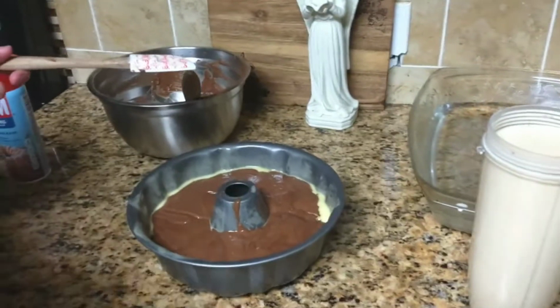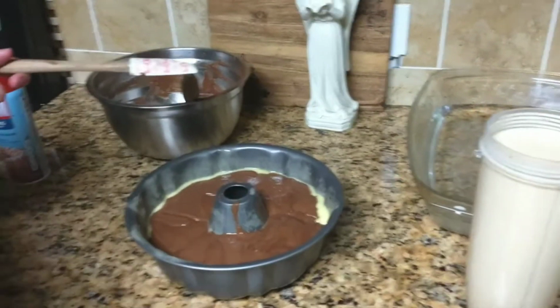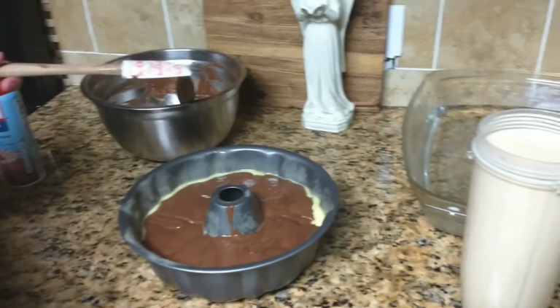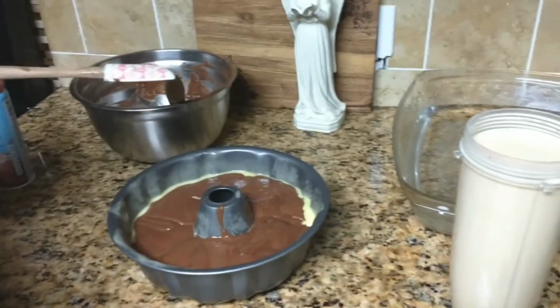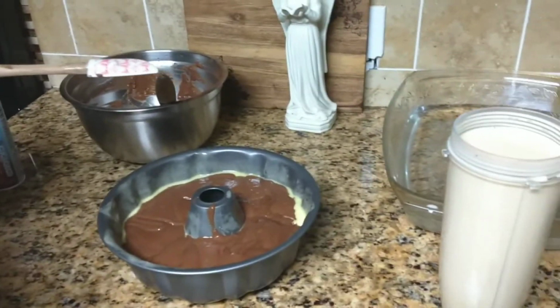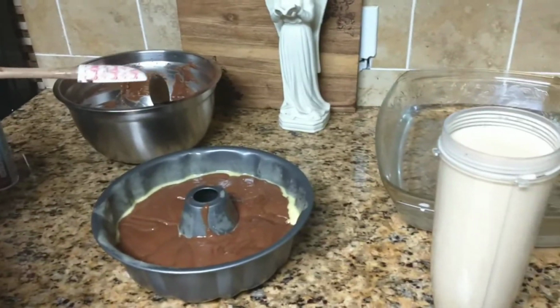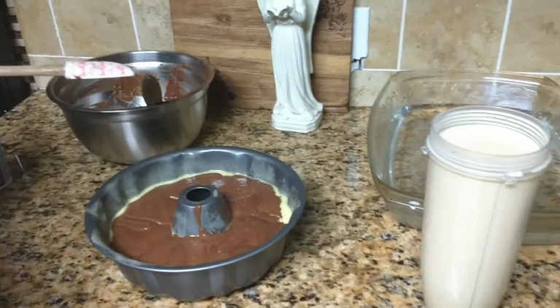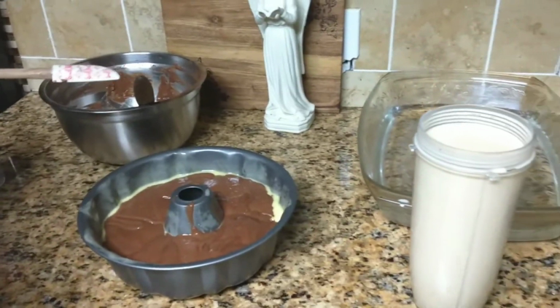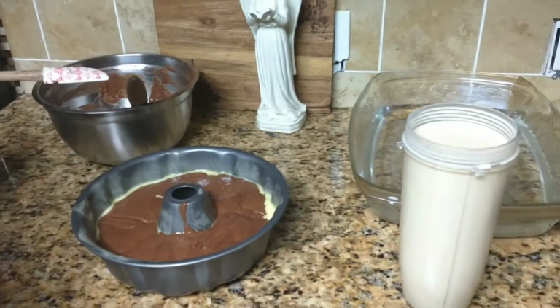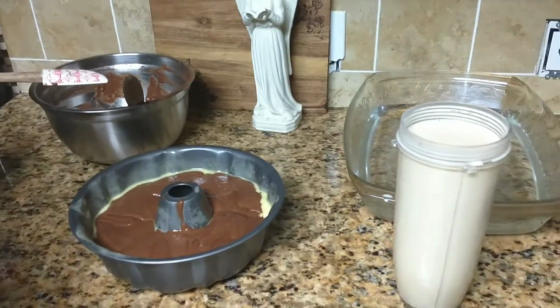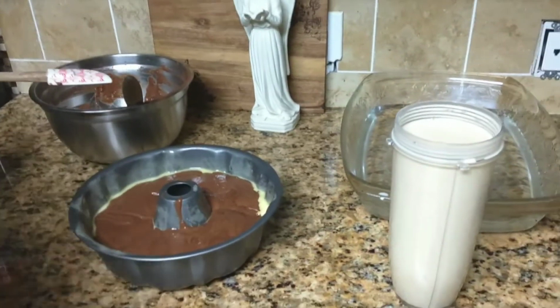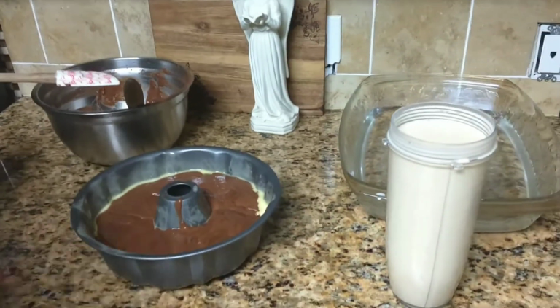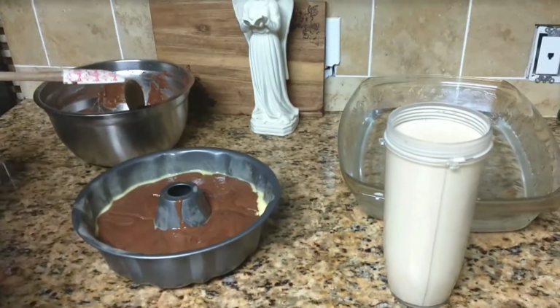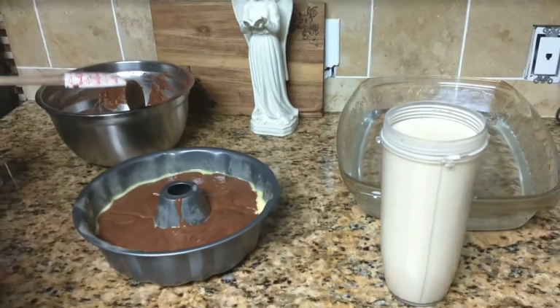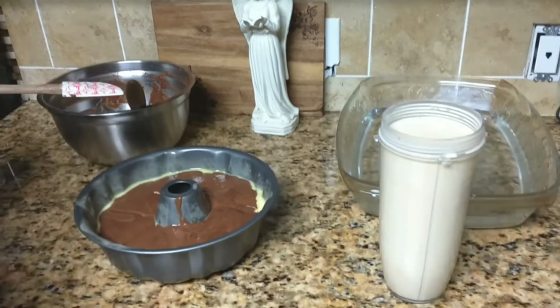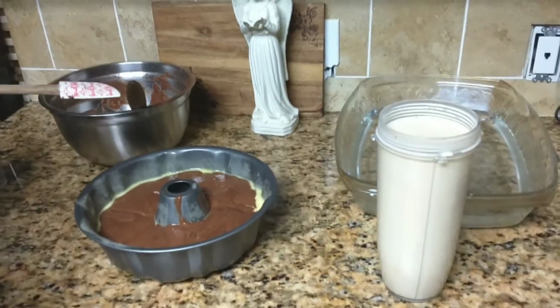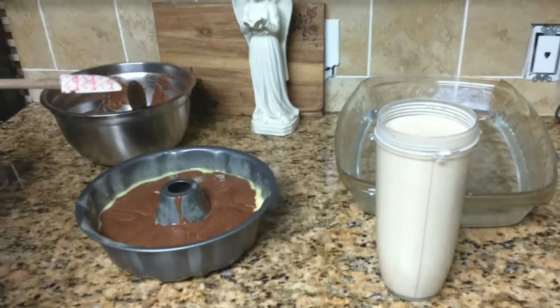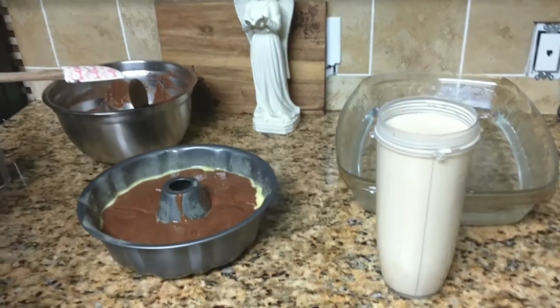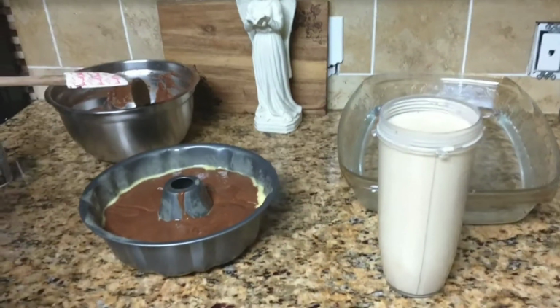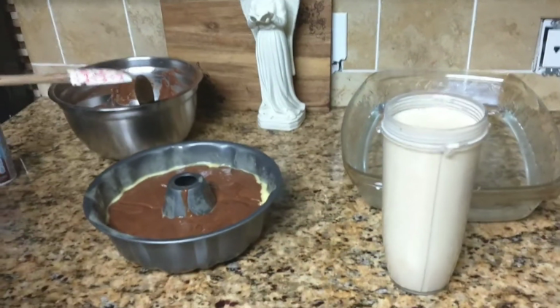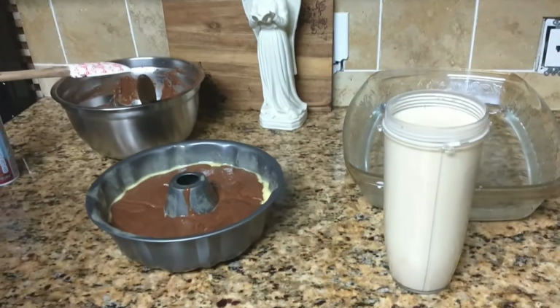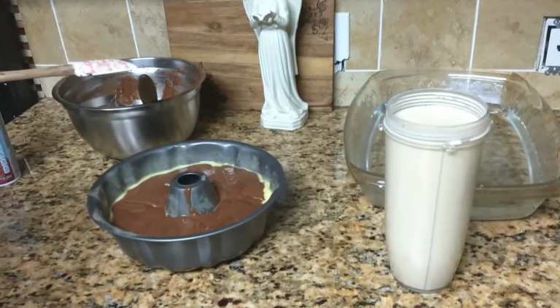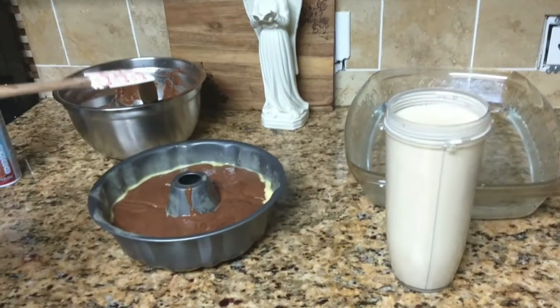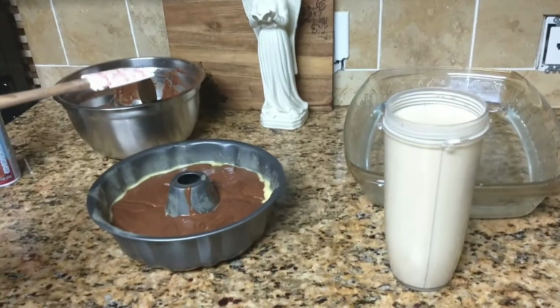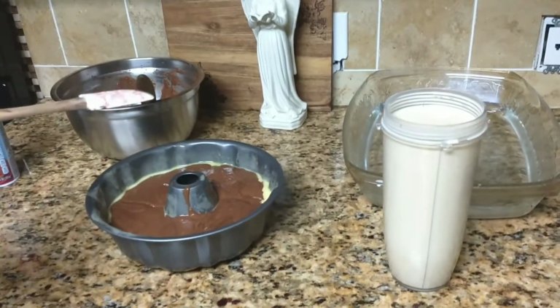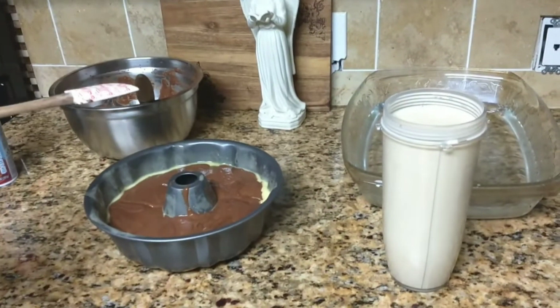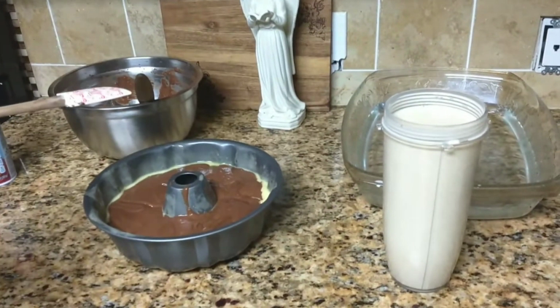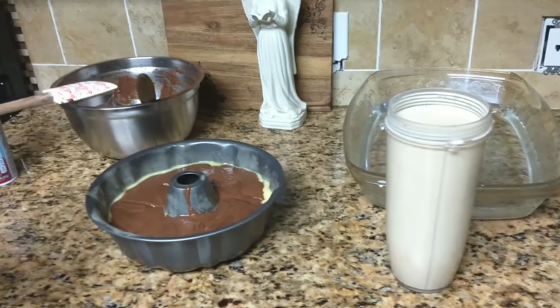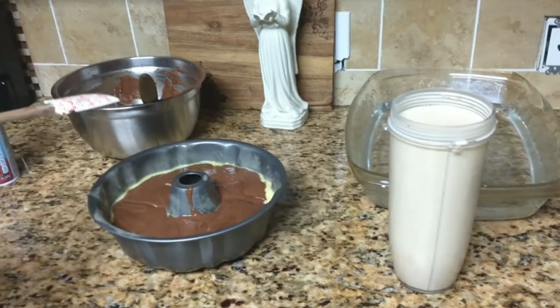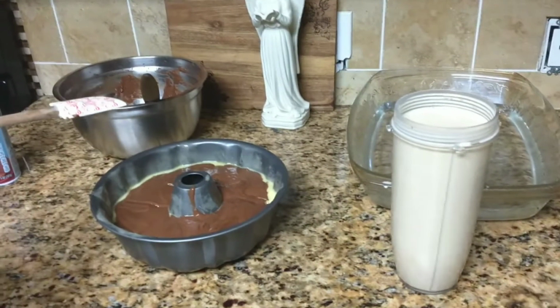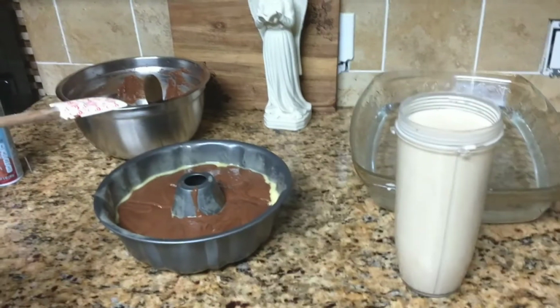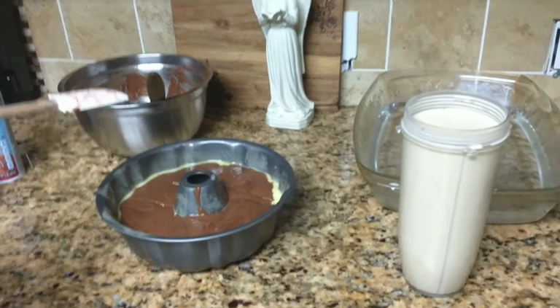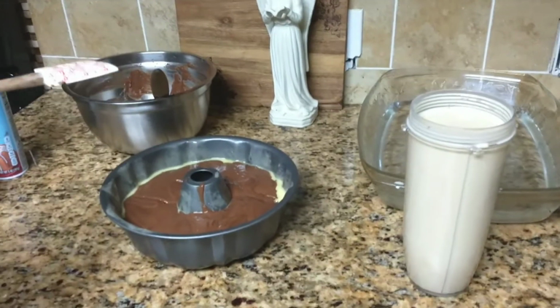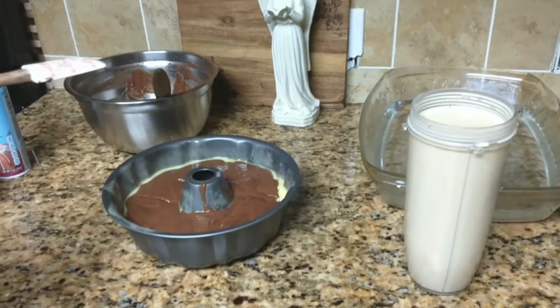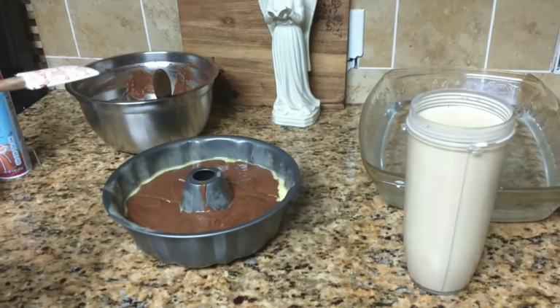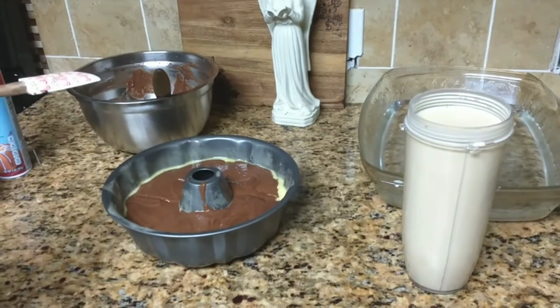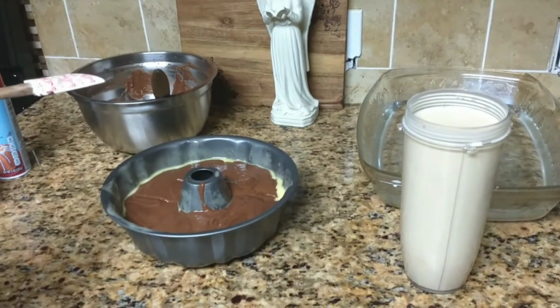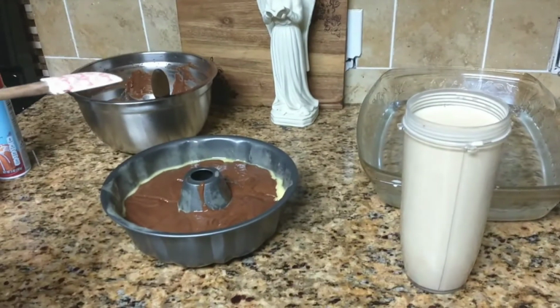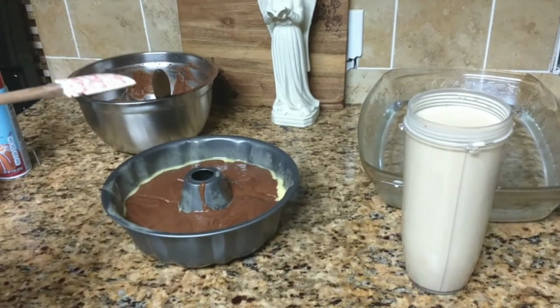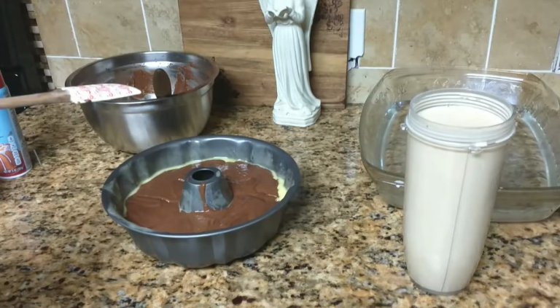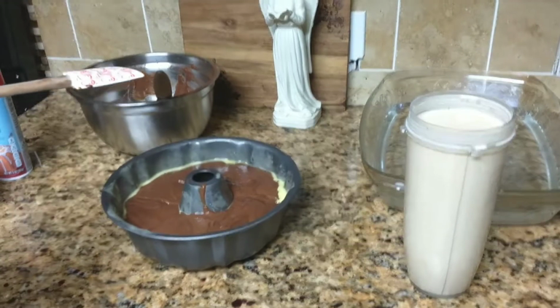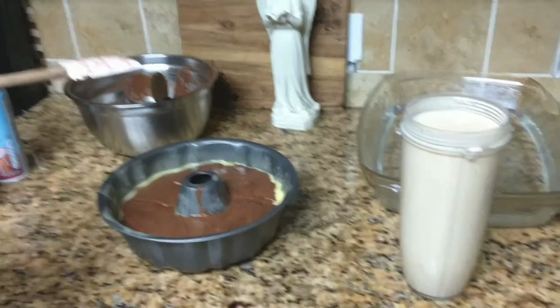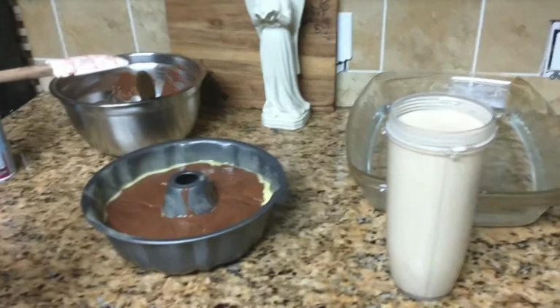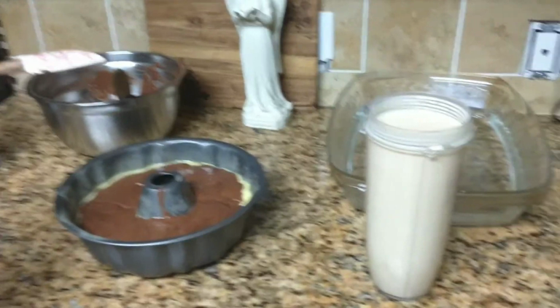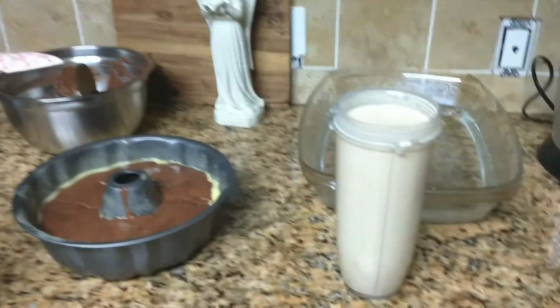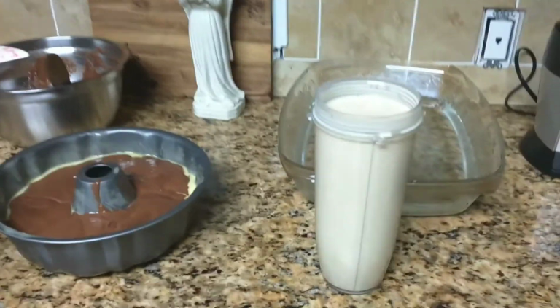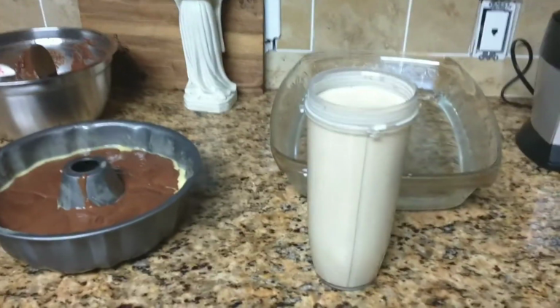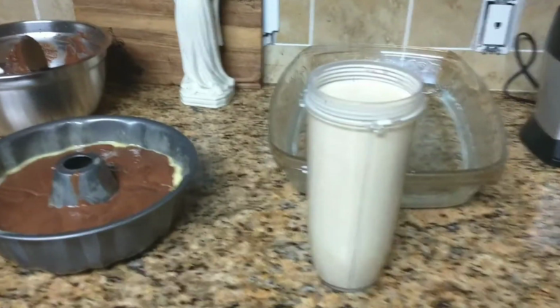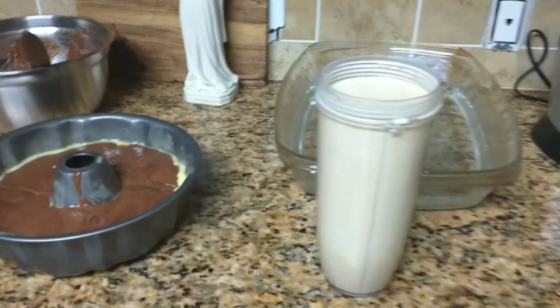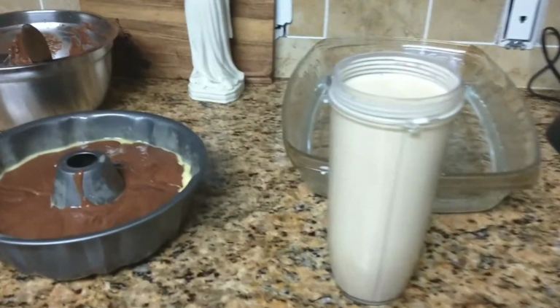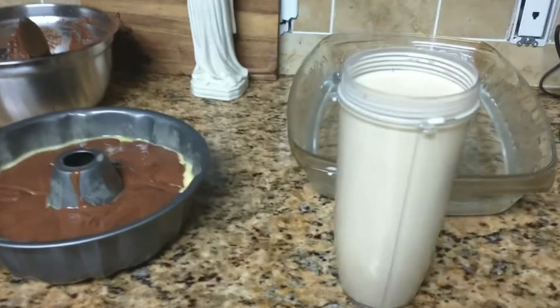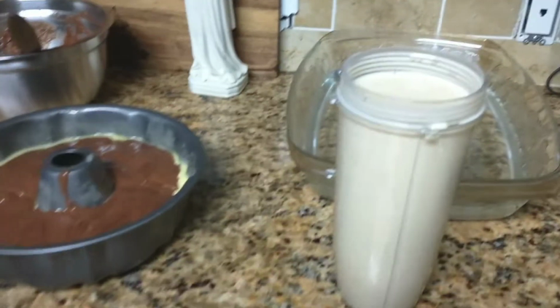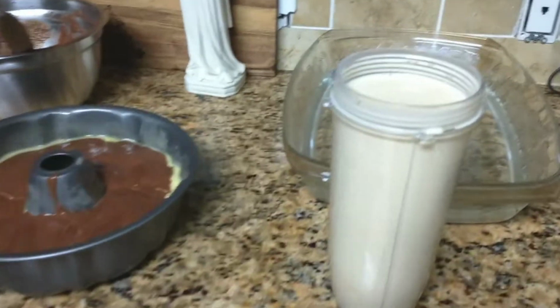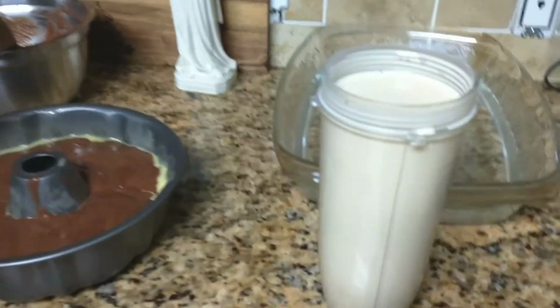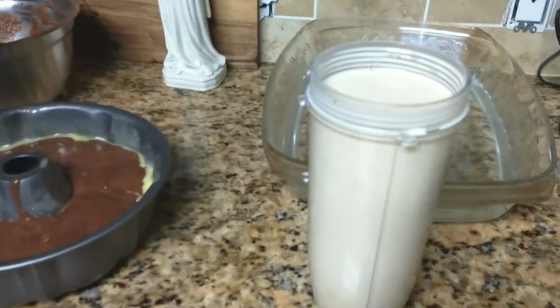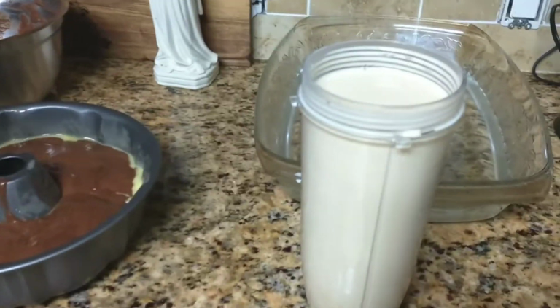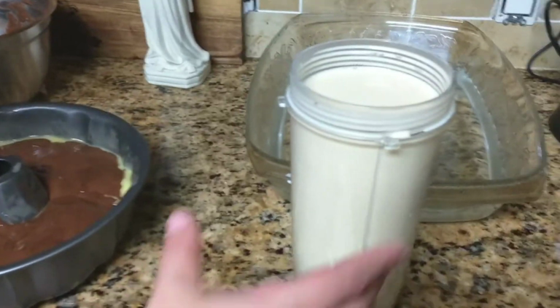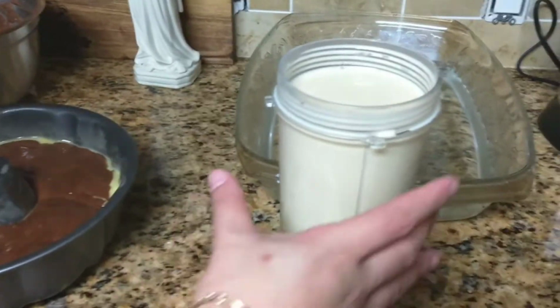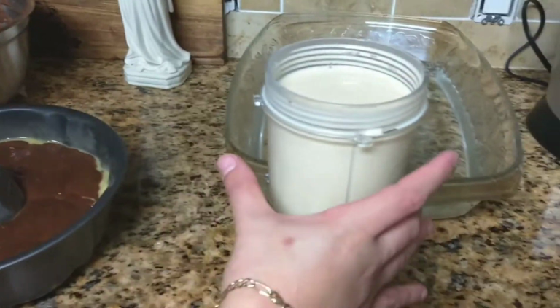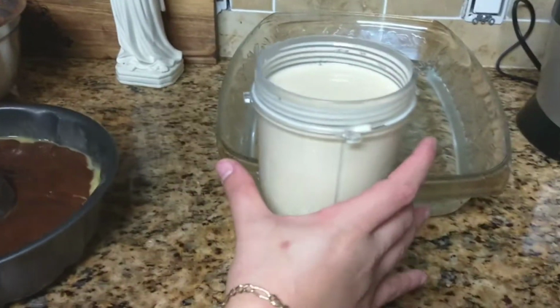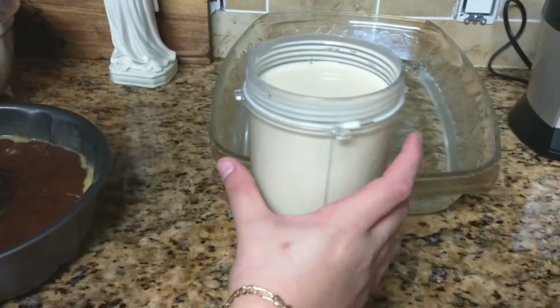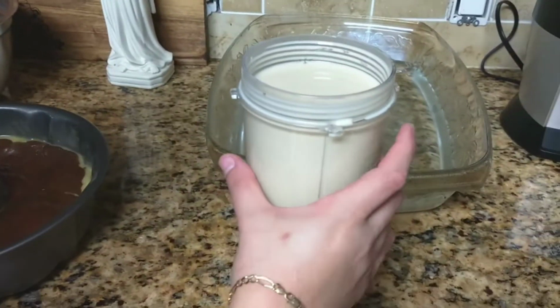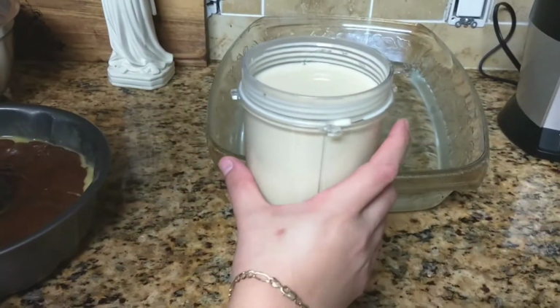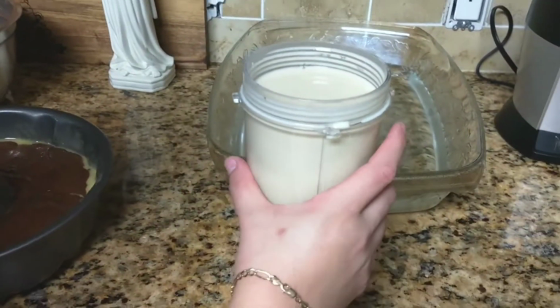Okay you guys saw me — I'm over here laughing because I couldn't open it and she couldn't either, but we got it open.